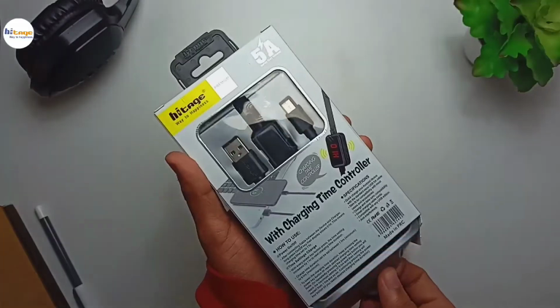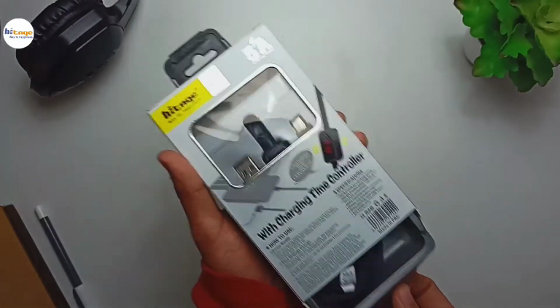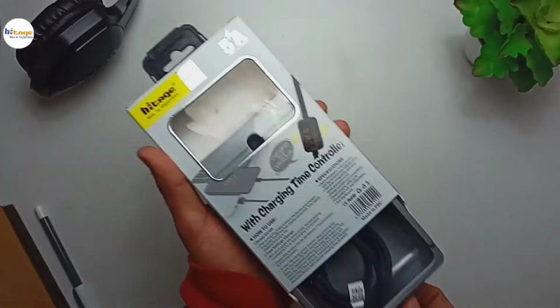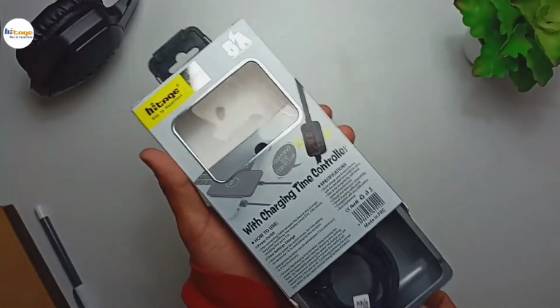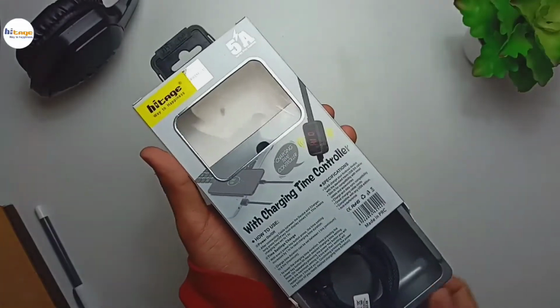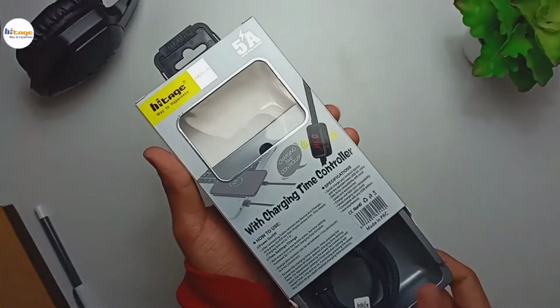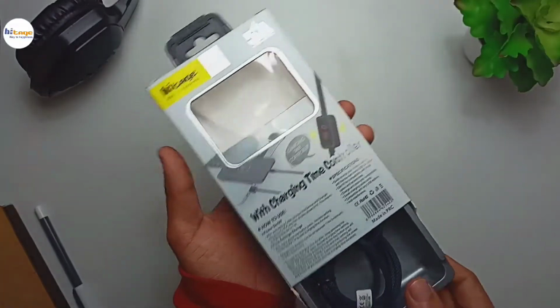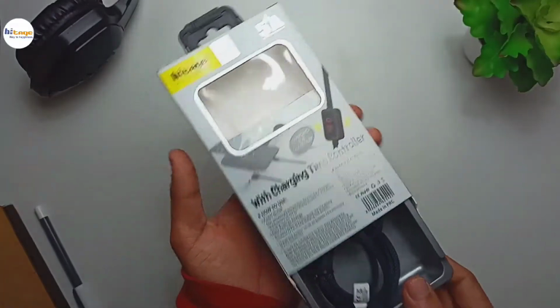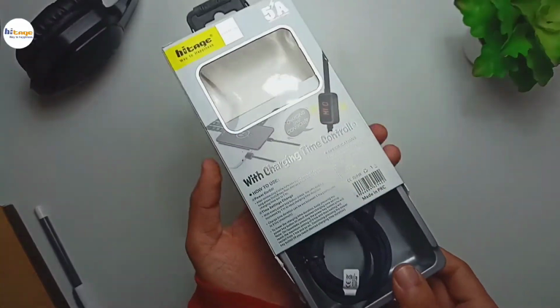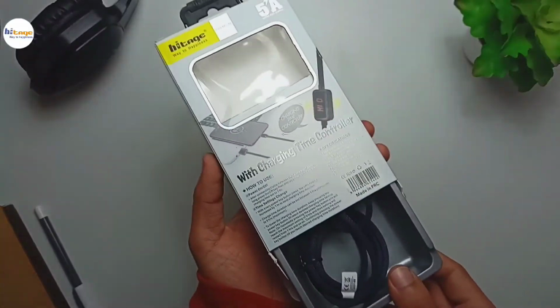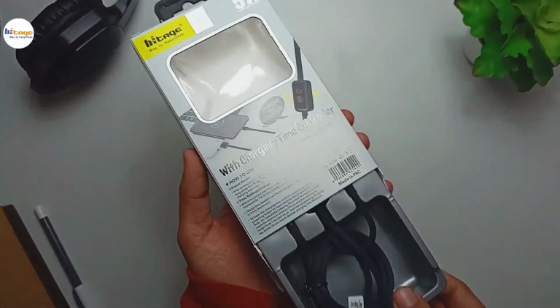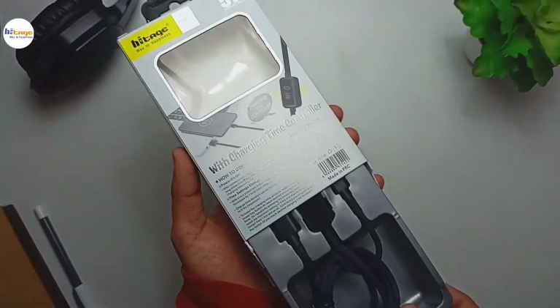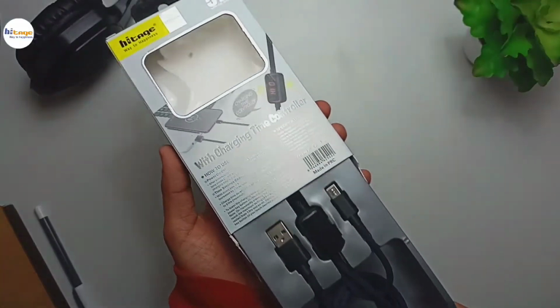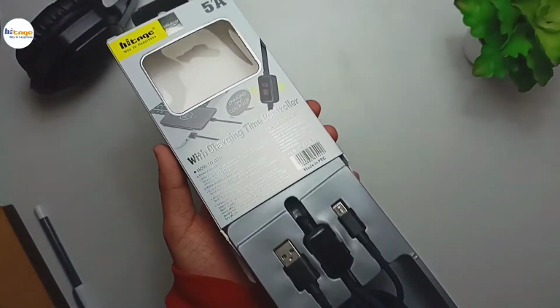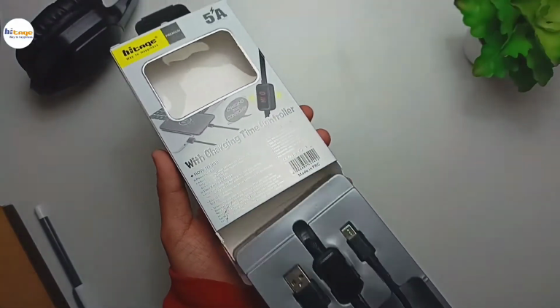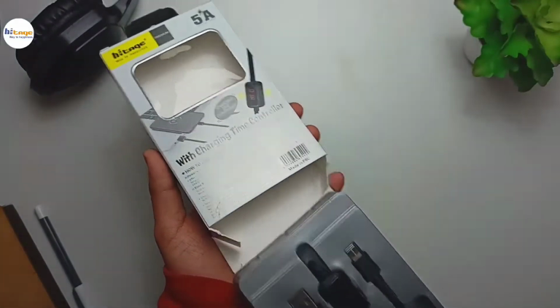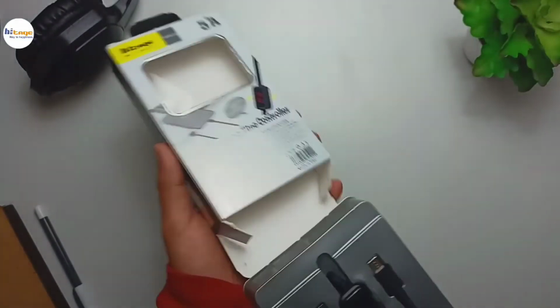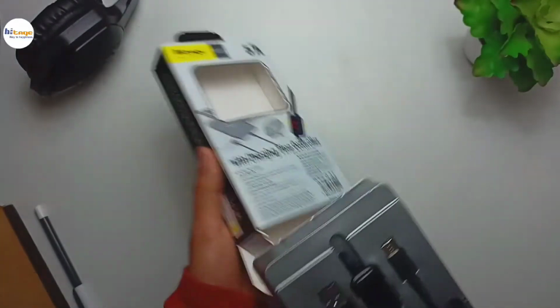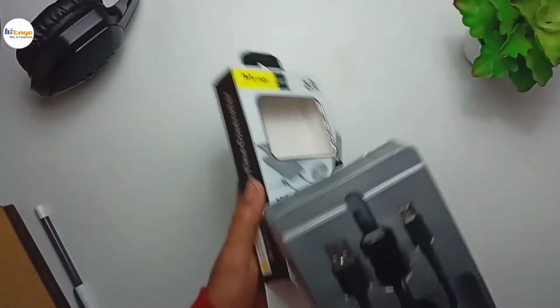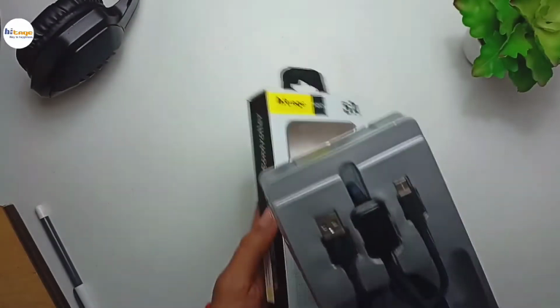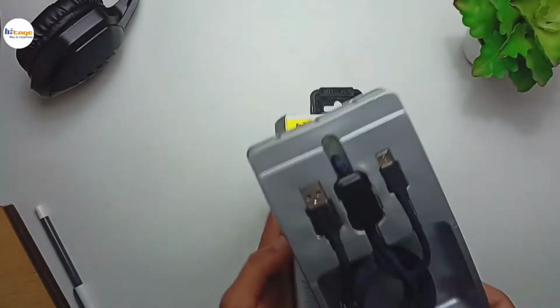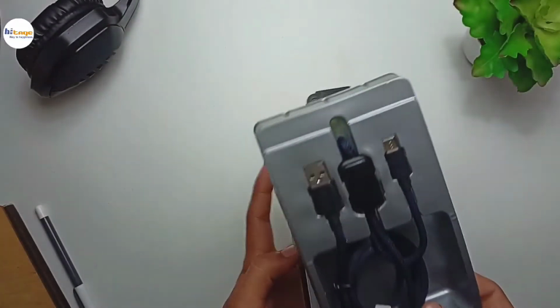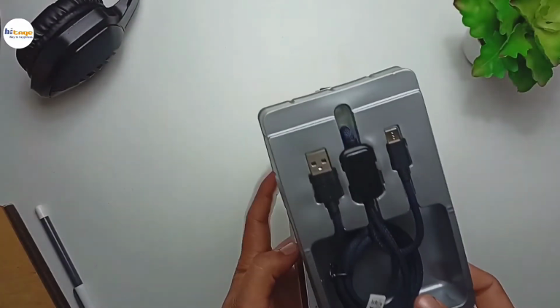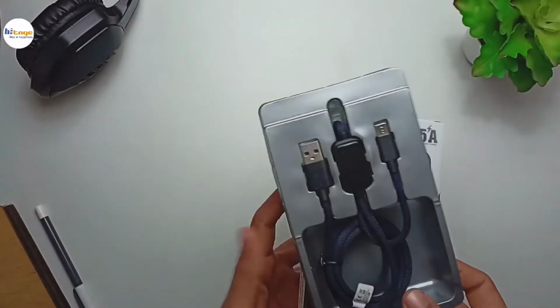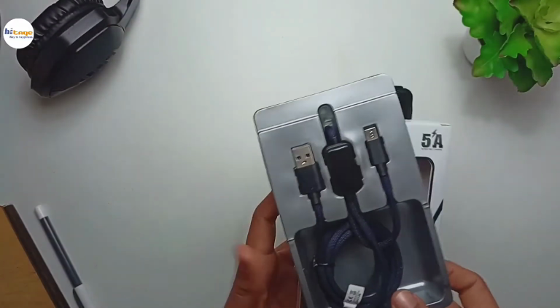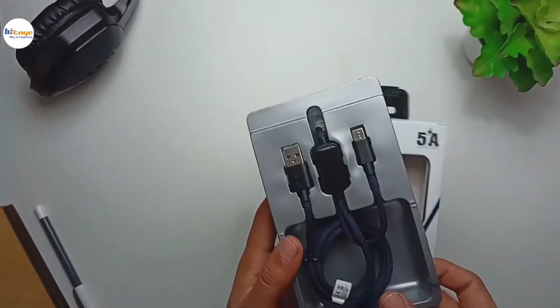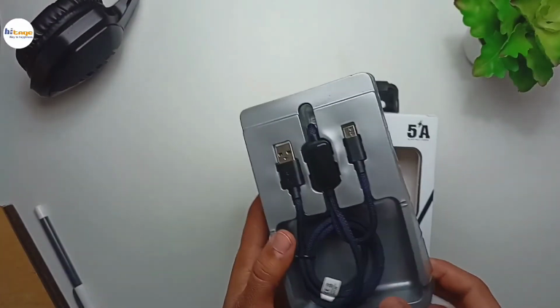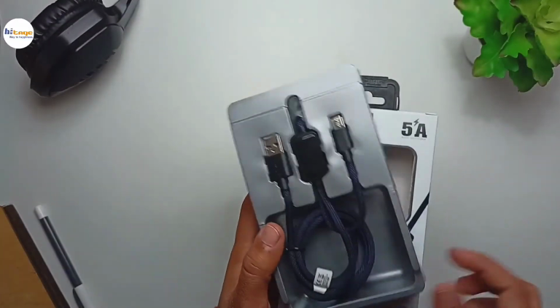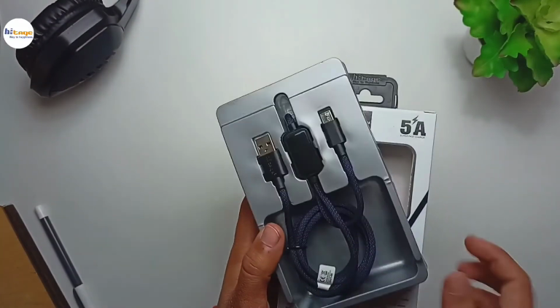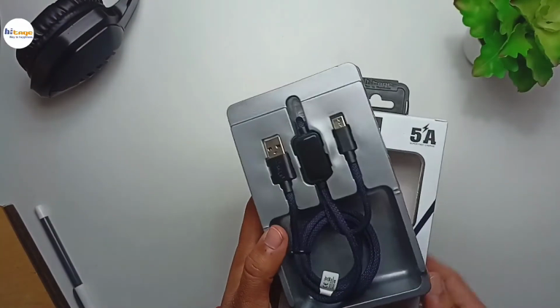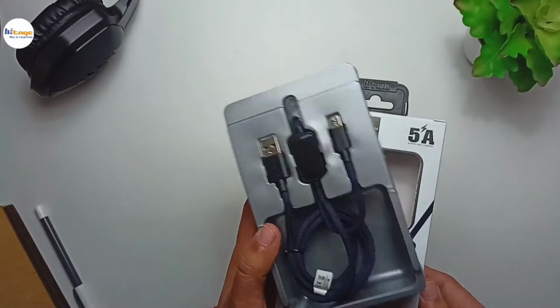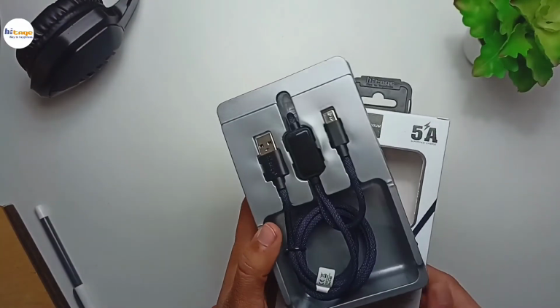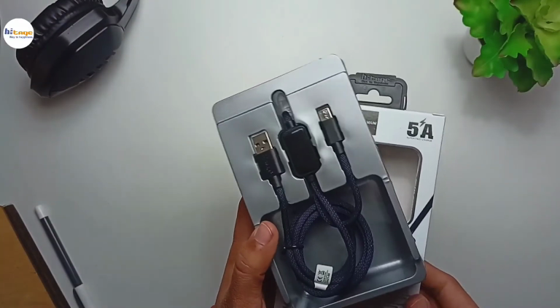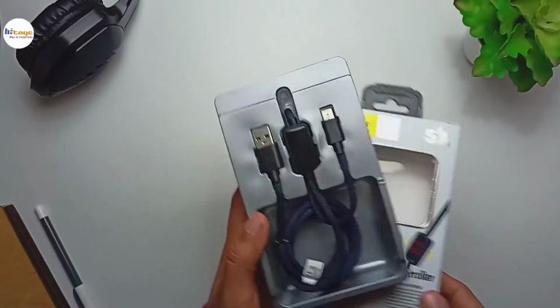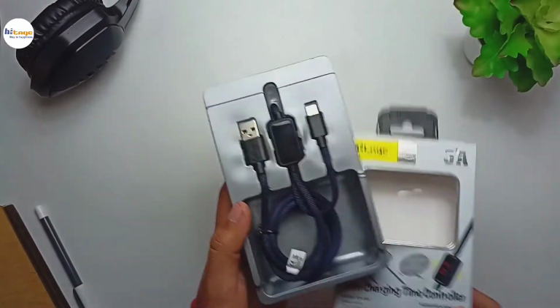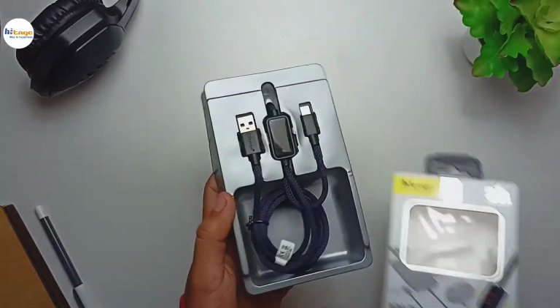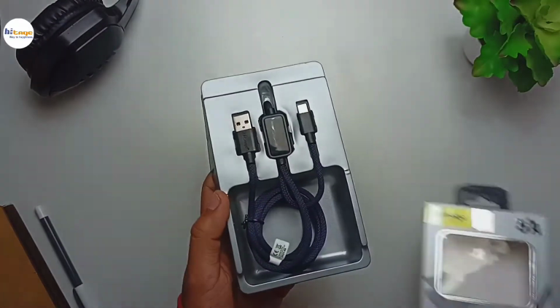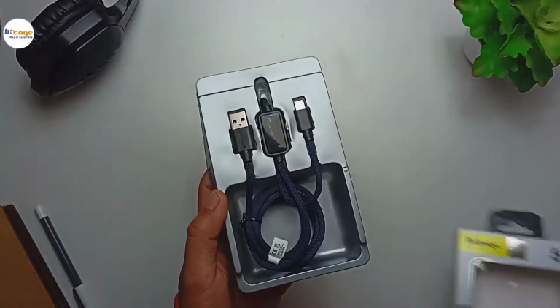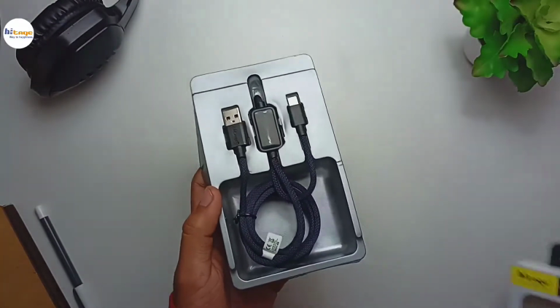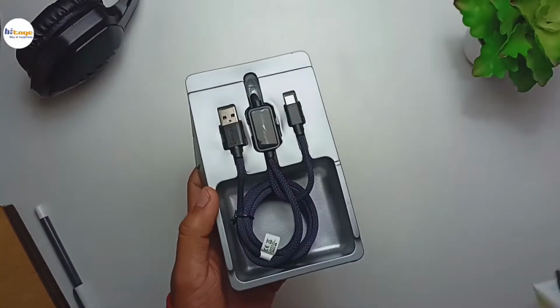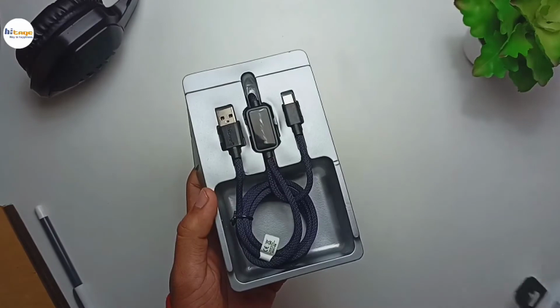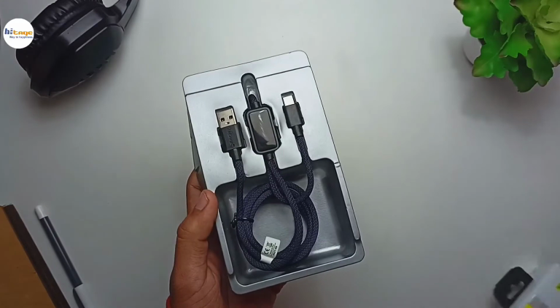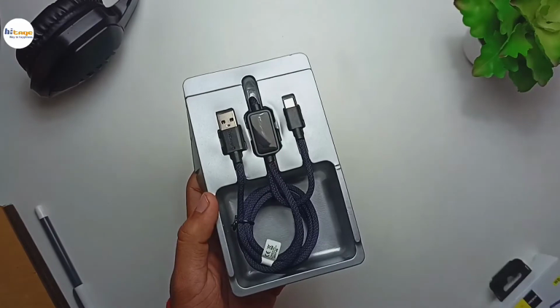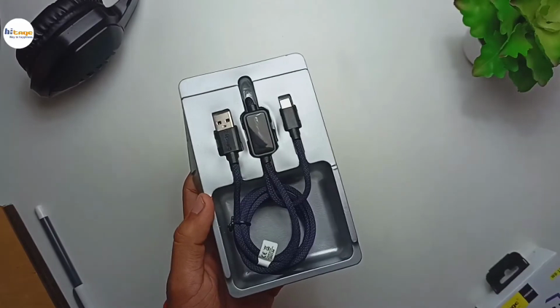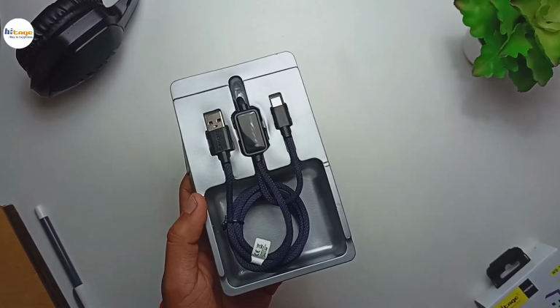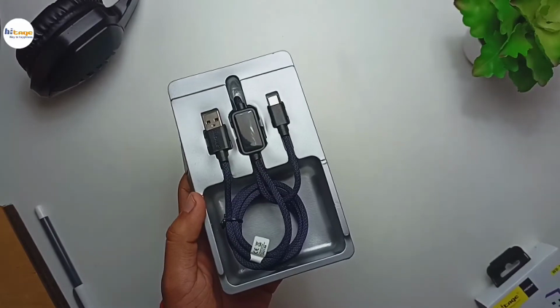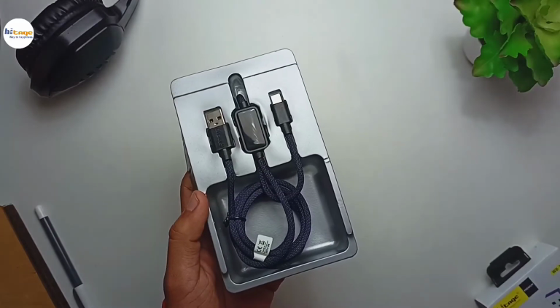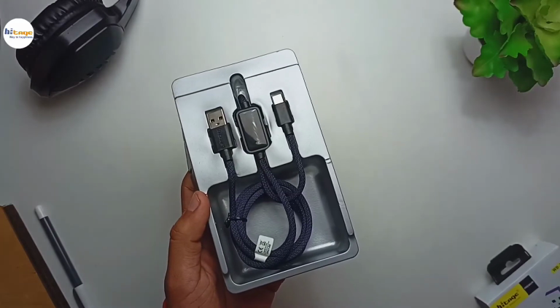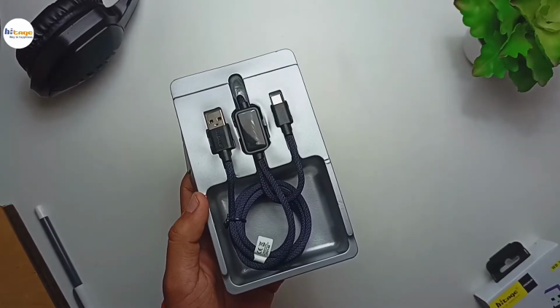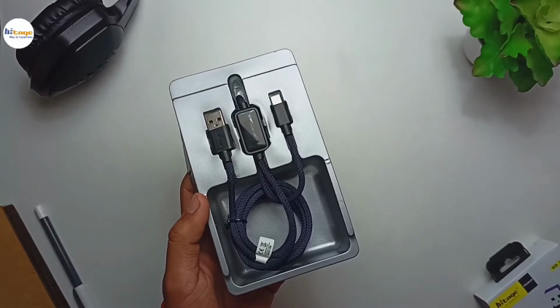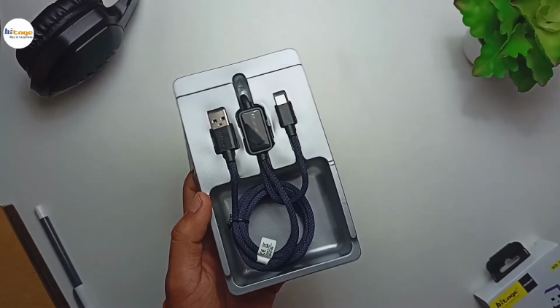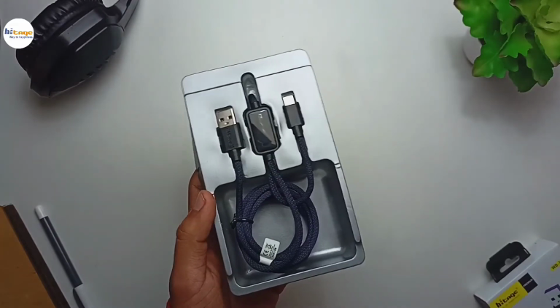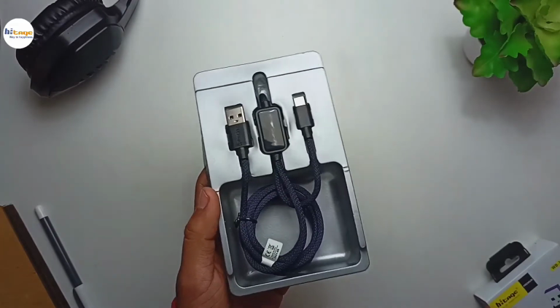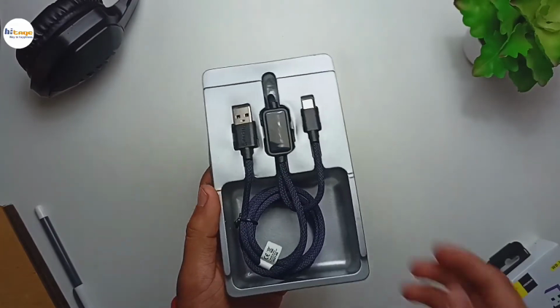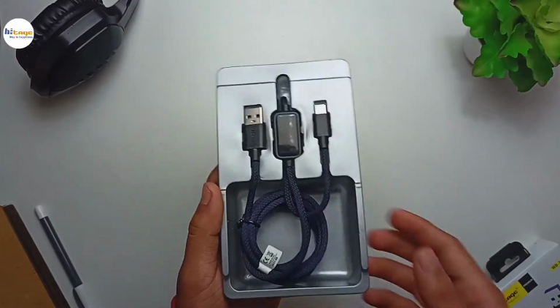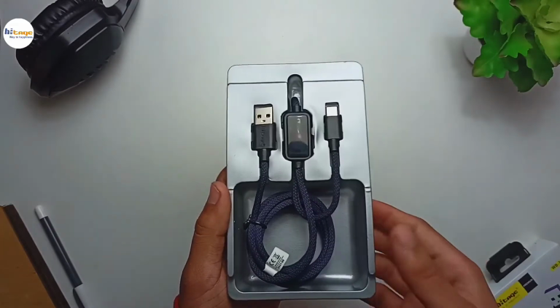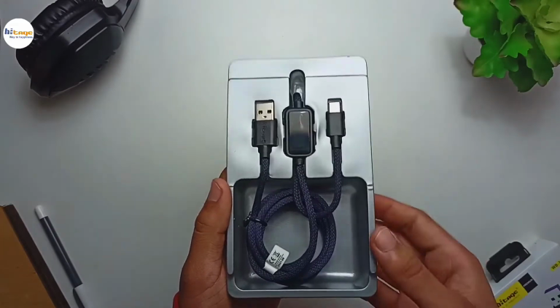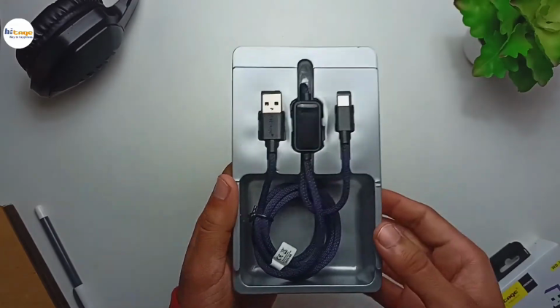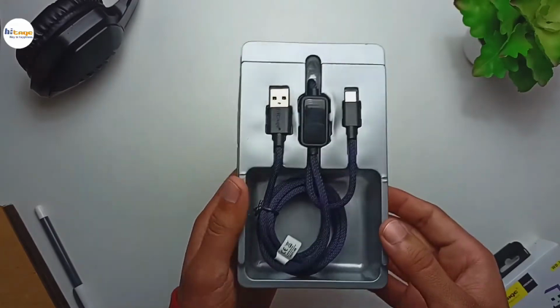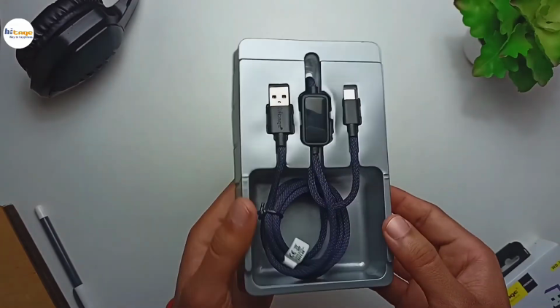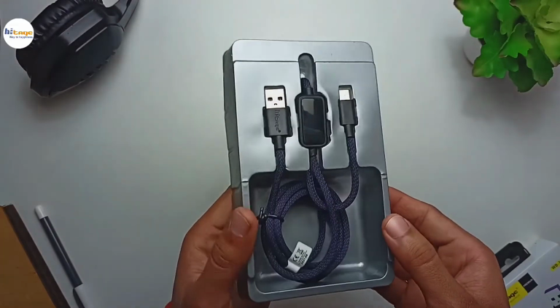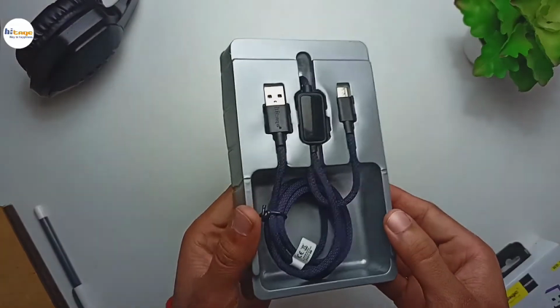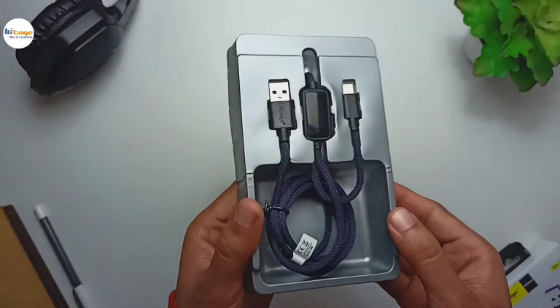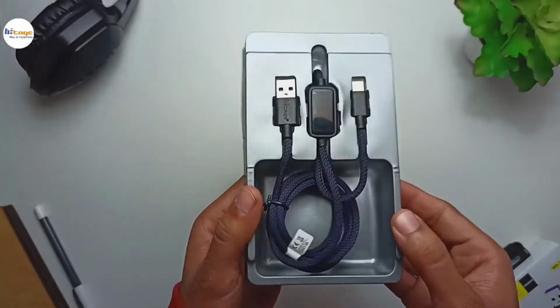So now let's unbox this. Opening up the box we get this tray in which we get our USB cable. Let us take it out.